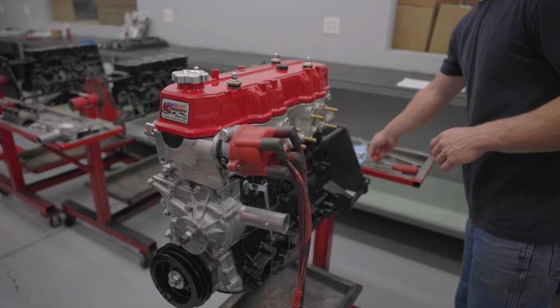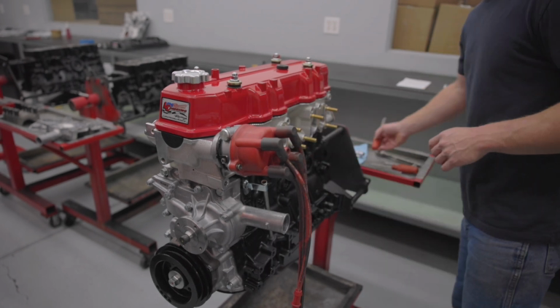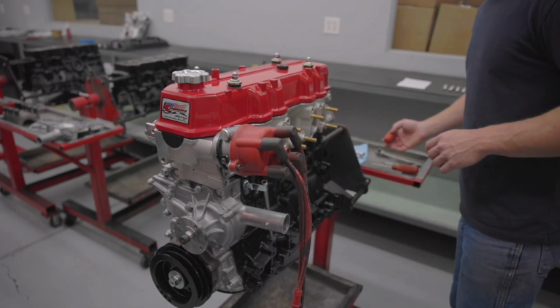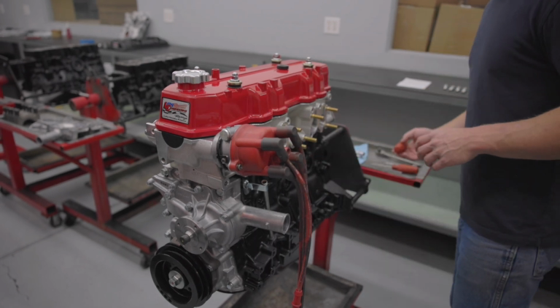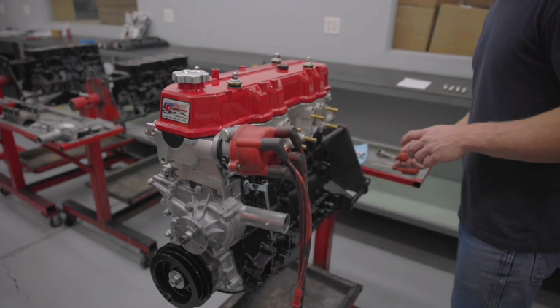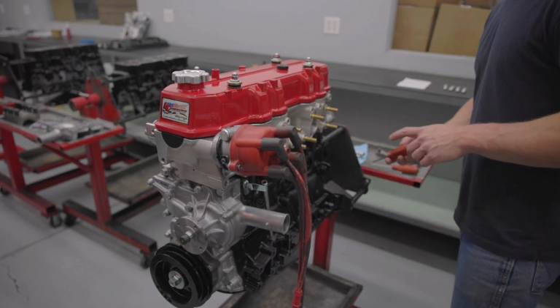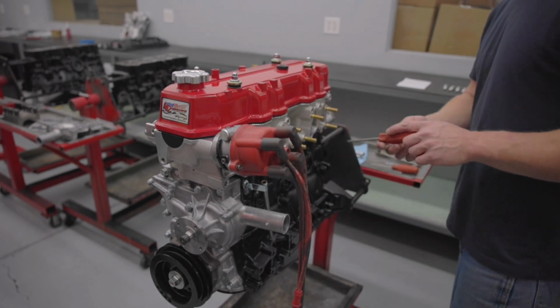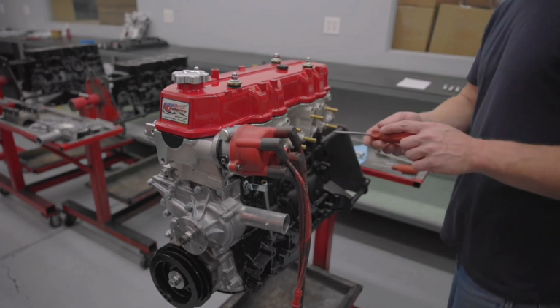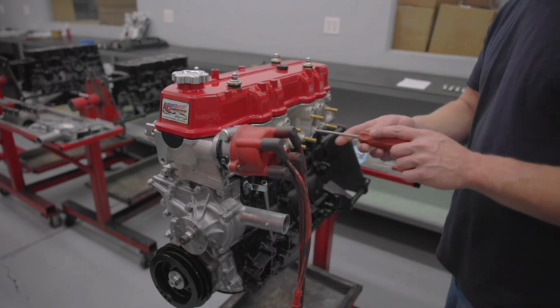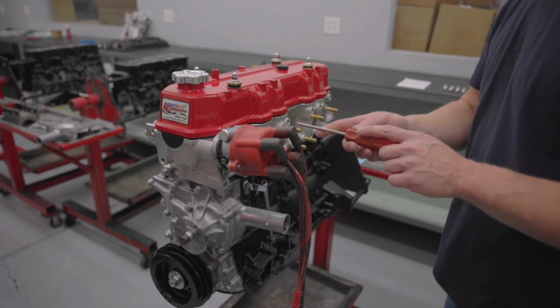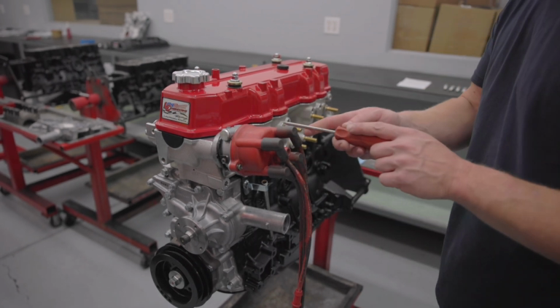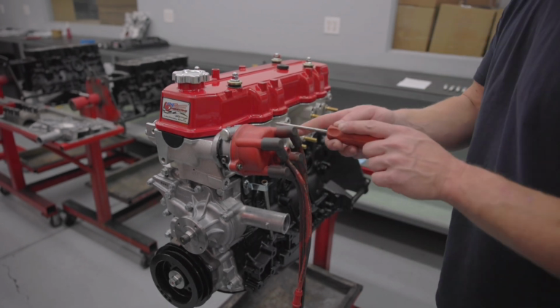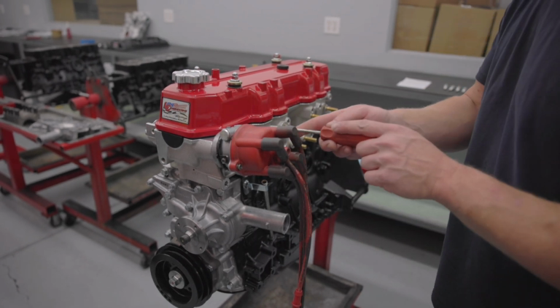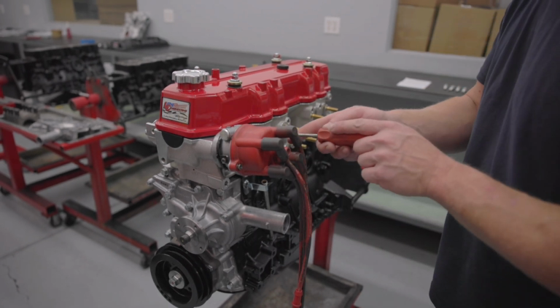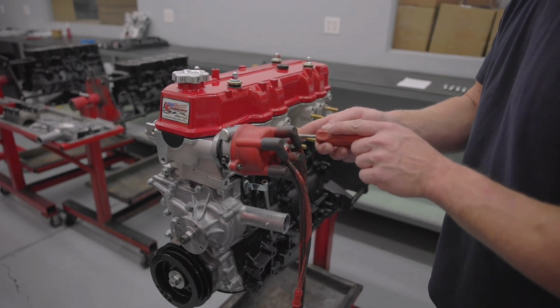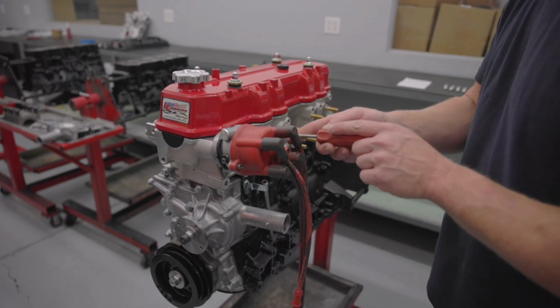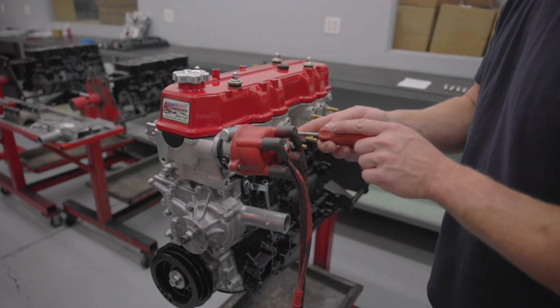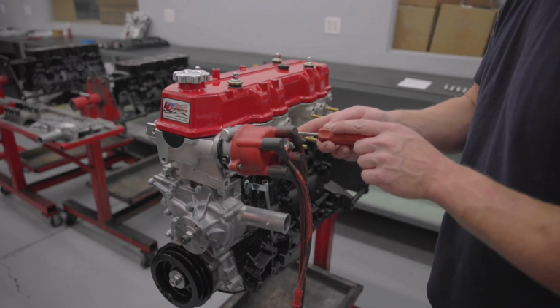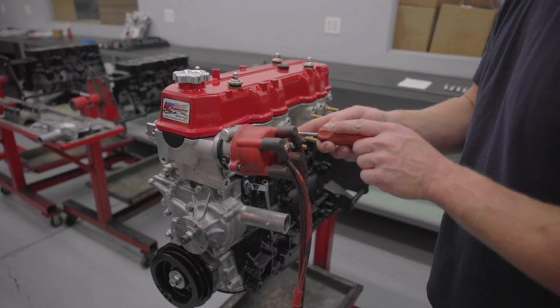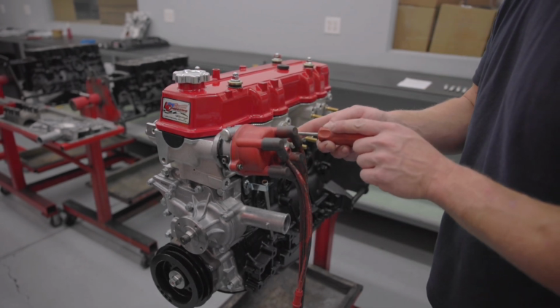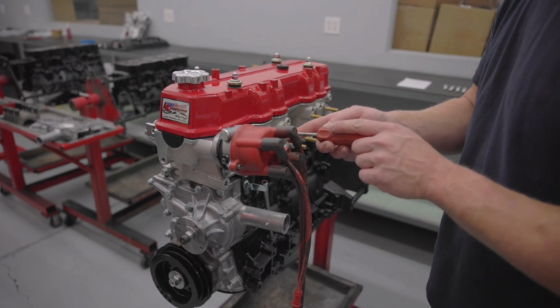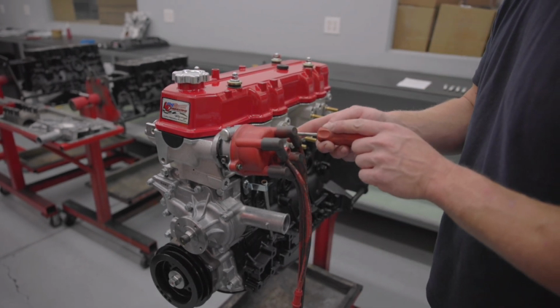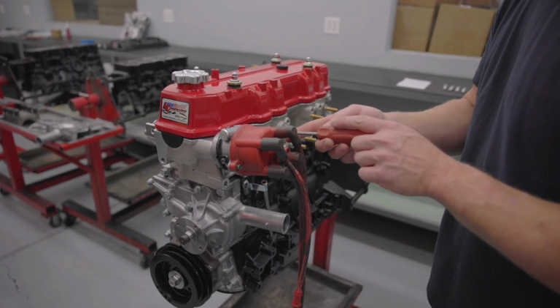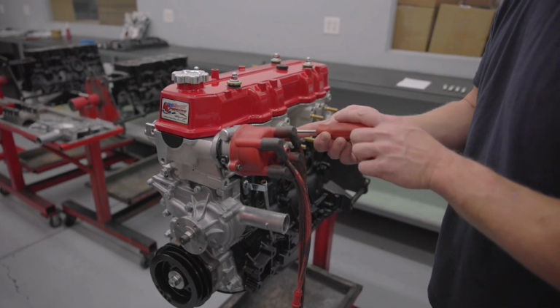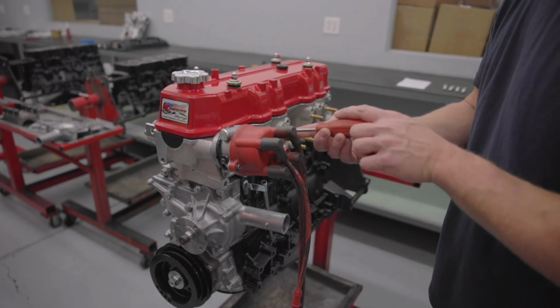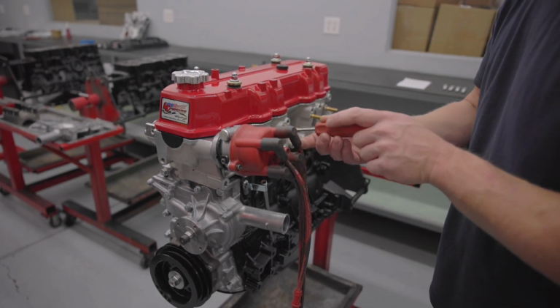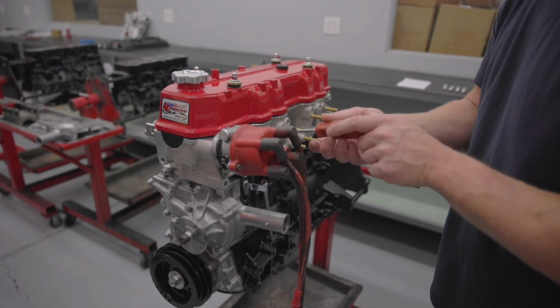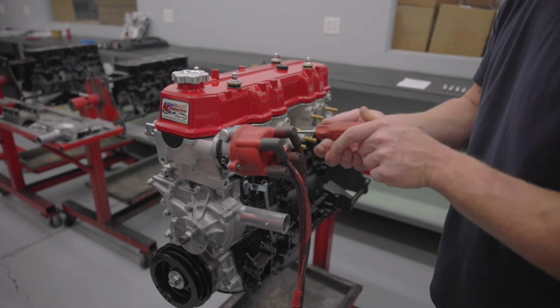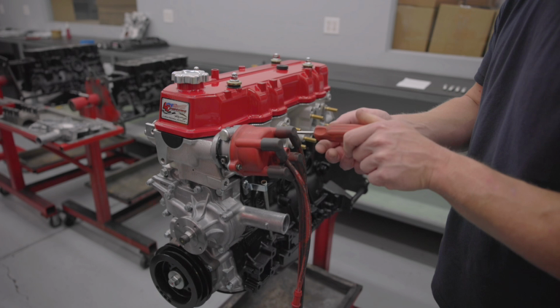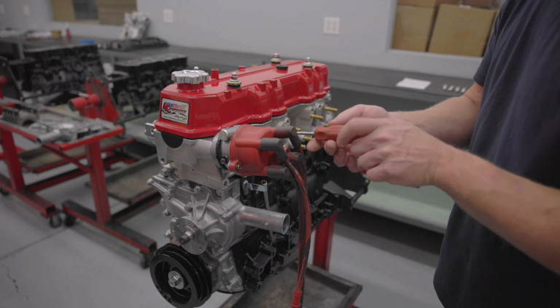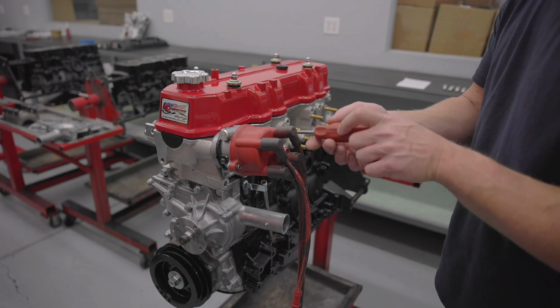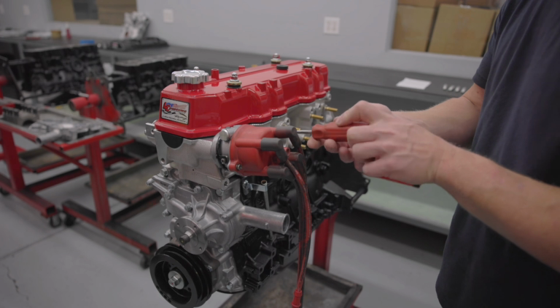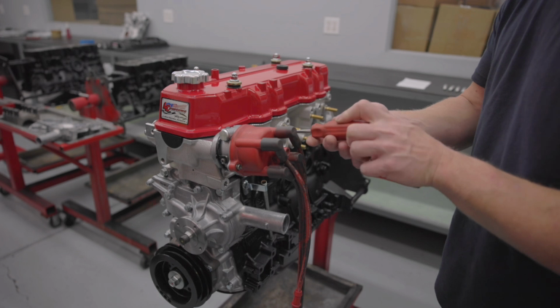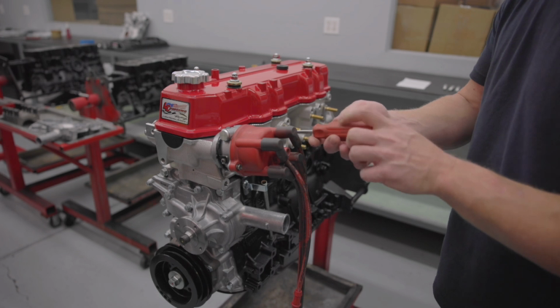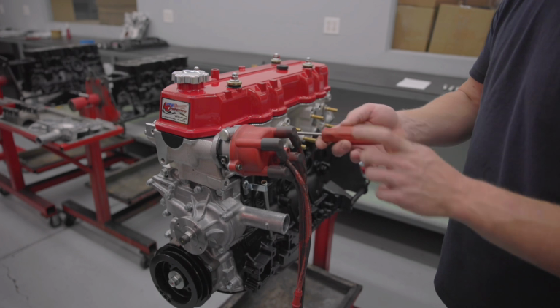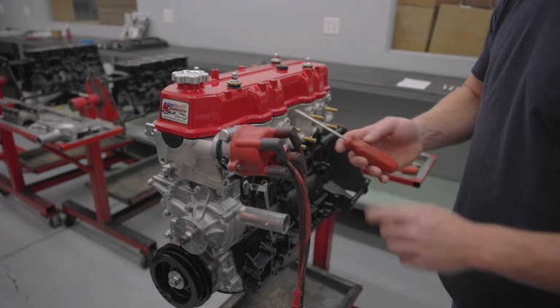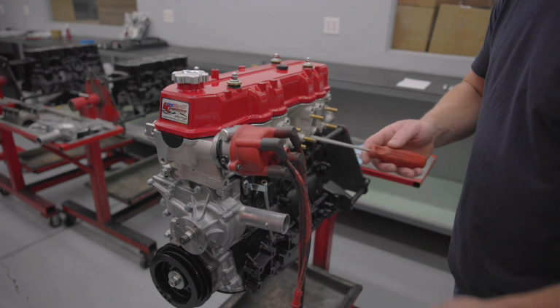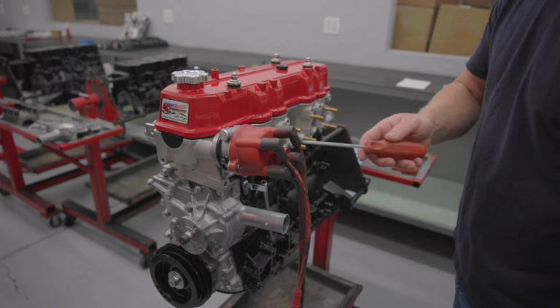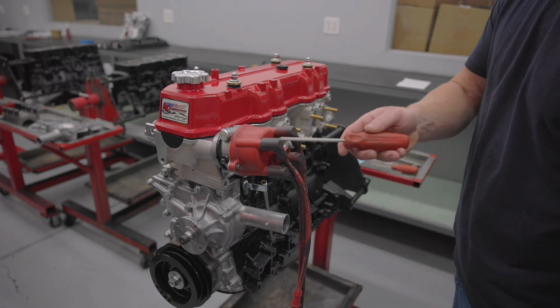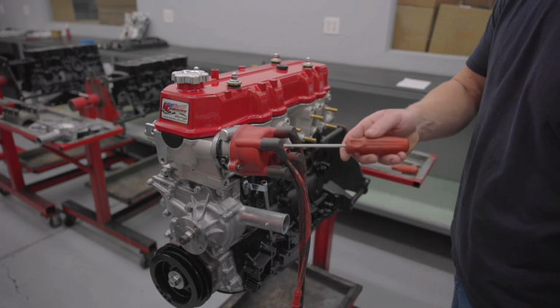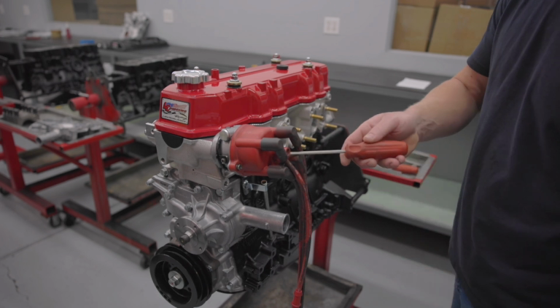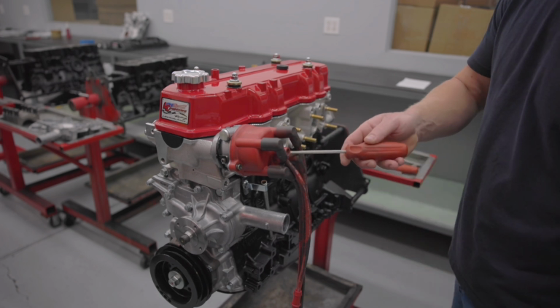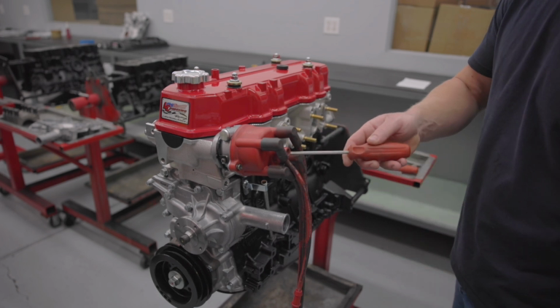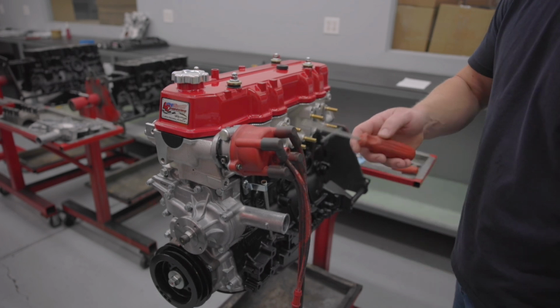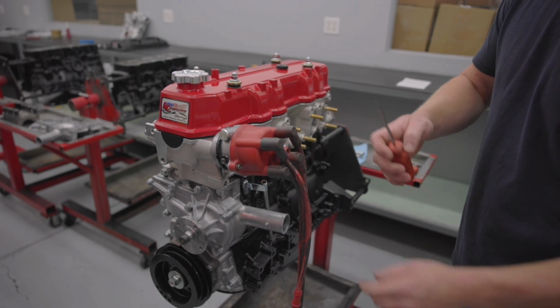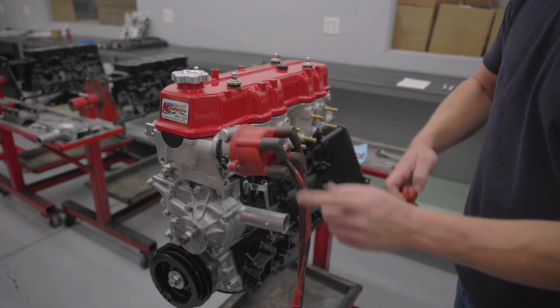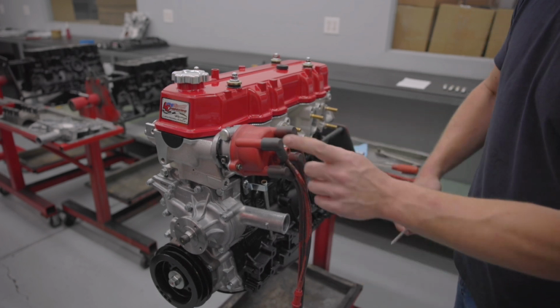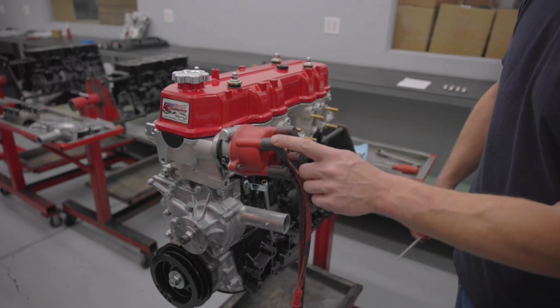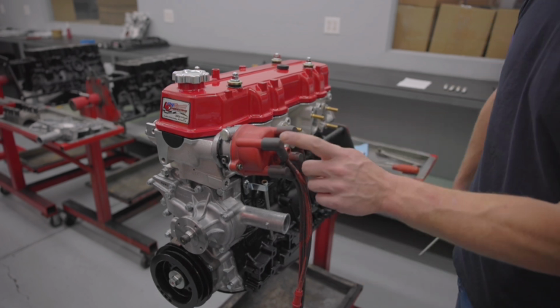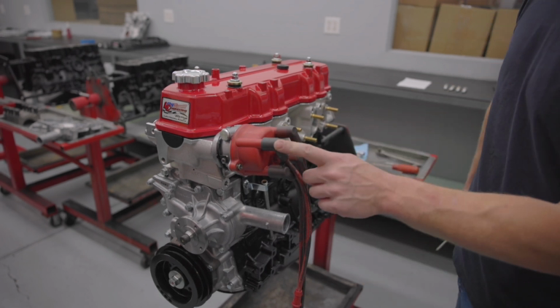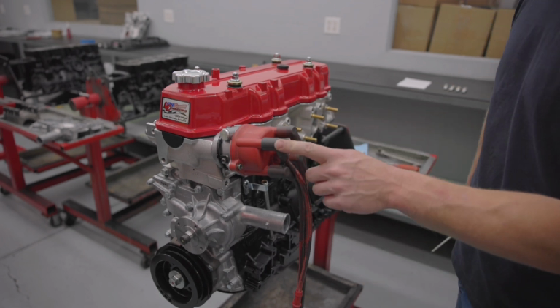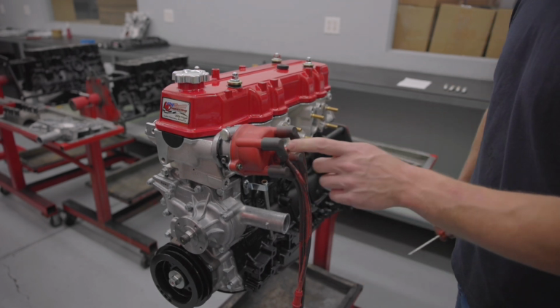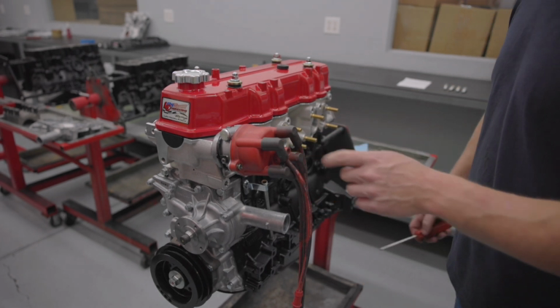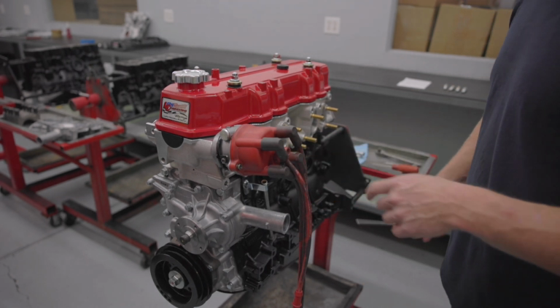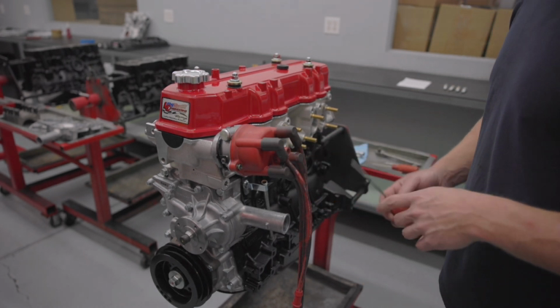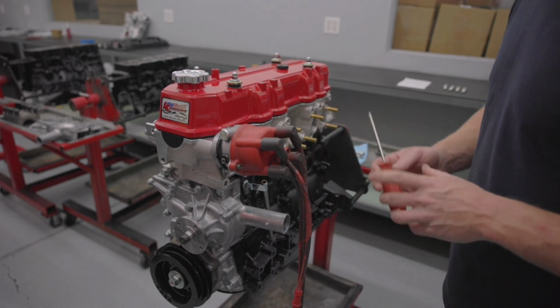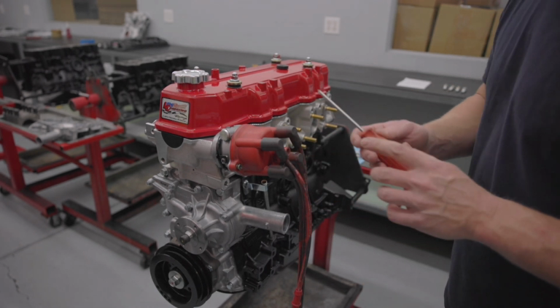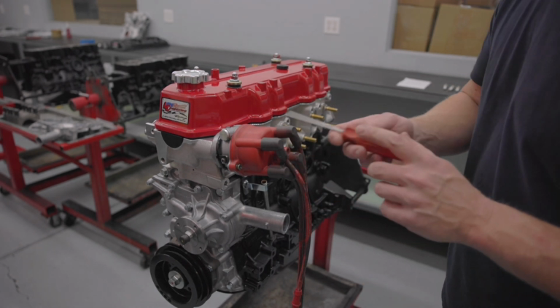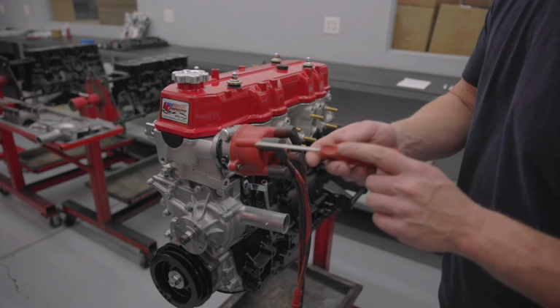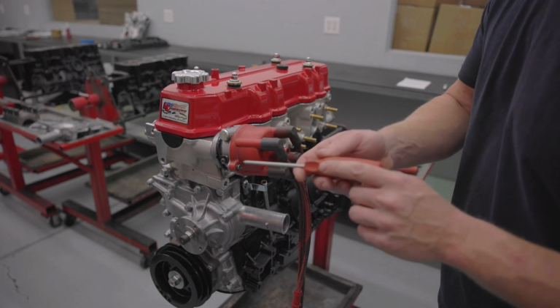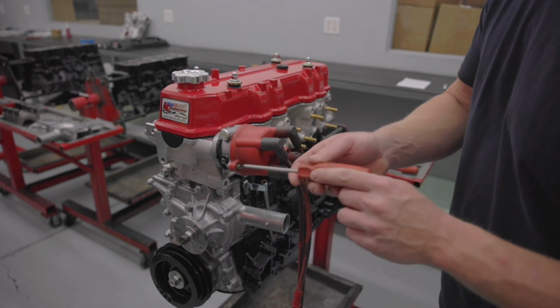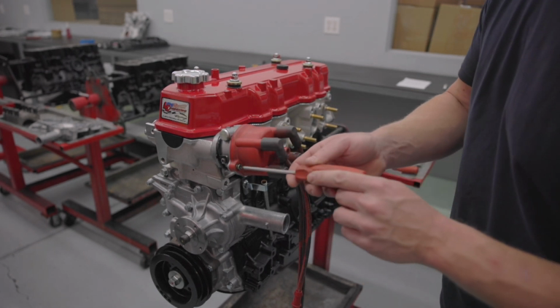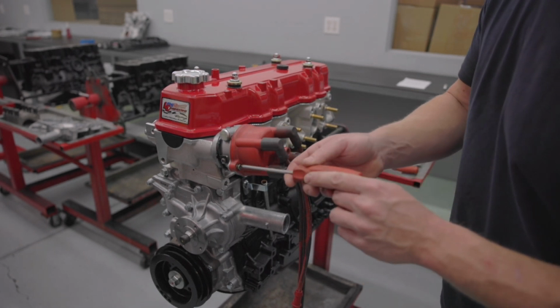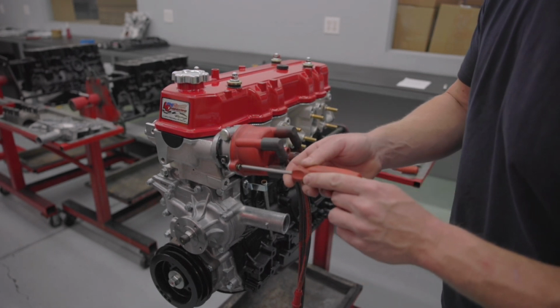So now we've got our spark plugs out. Pull the distributor cap off and you want the rotor to be lining up with the number one spark plug wire.